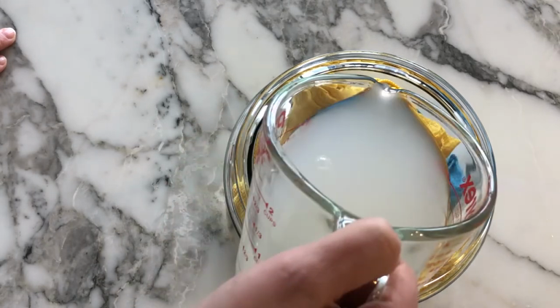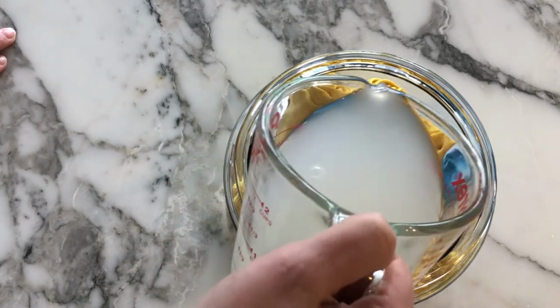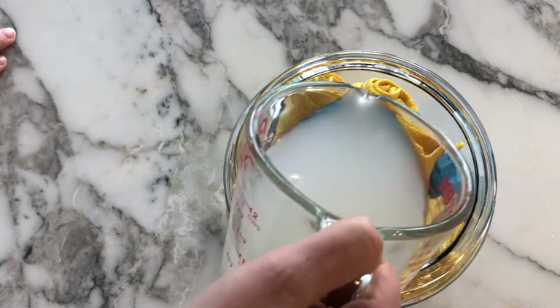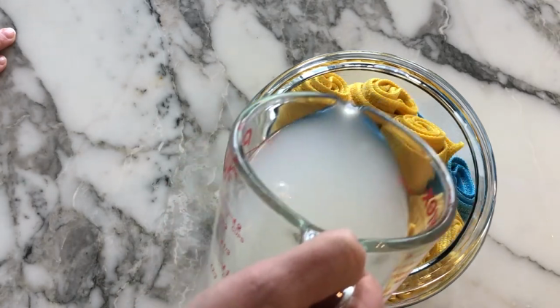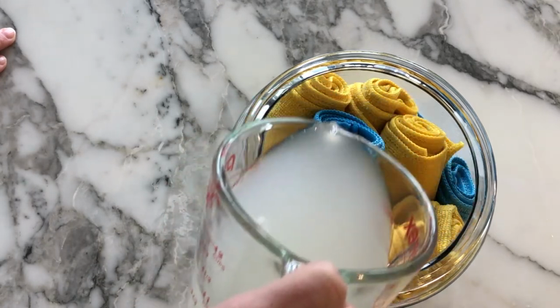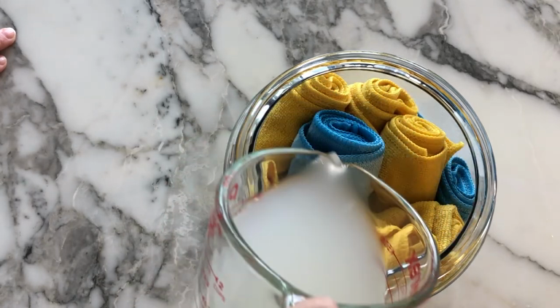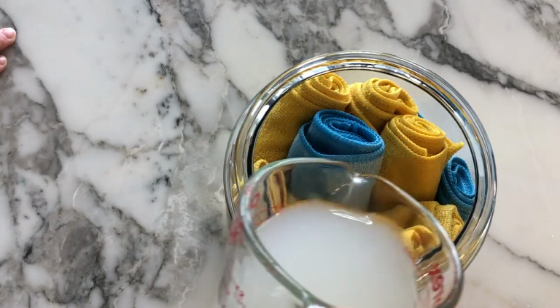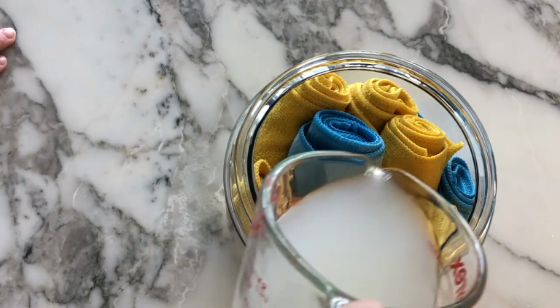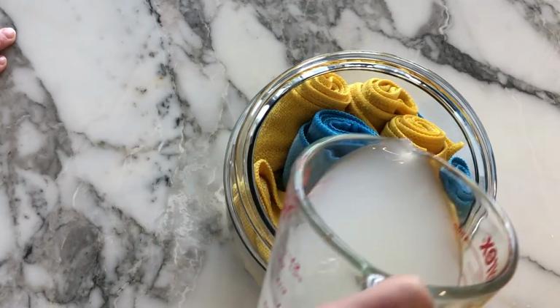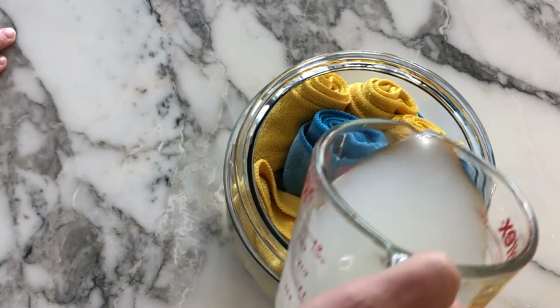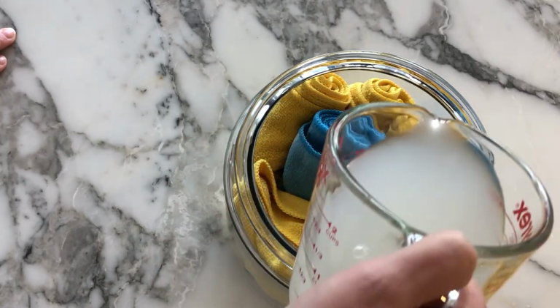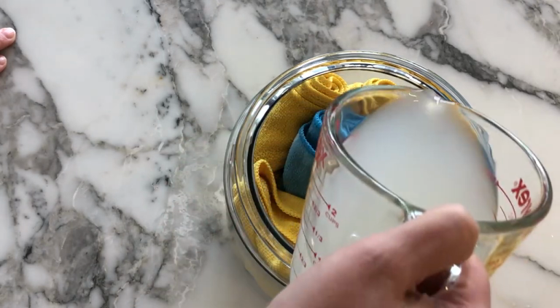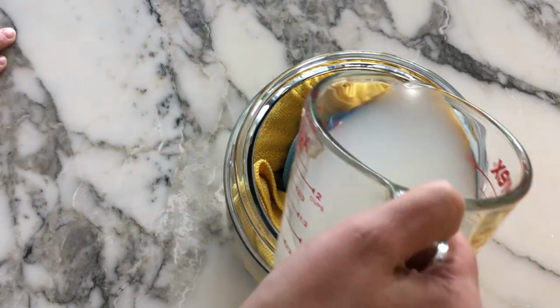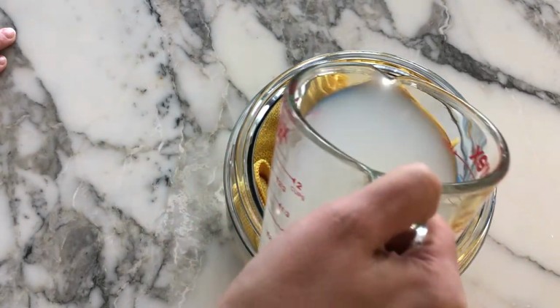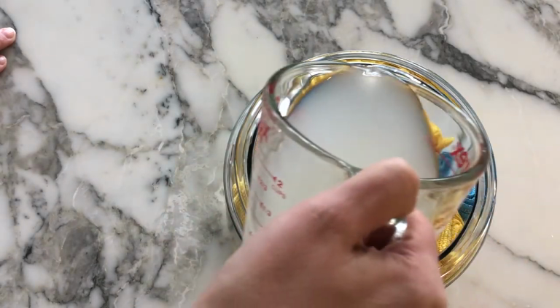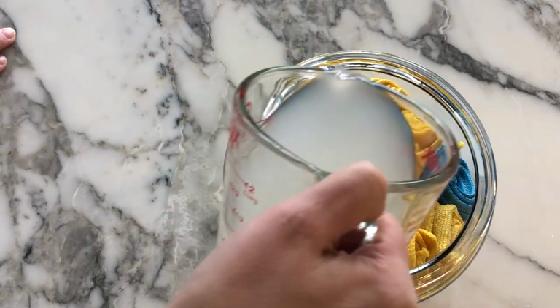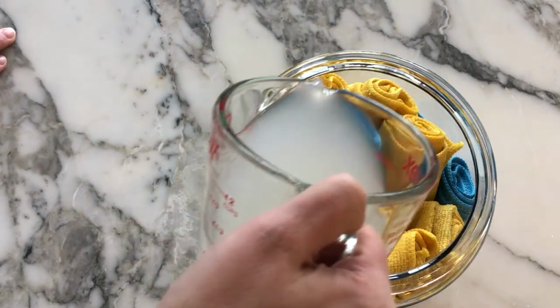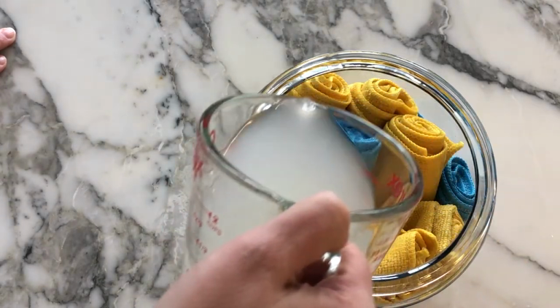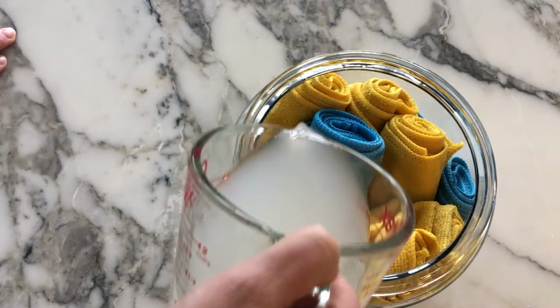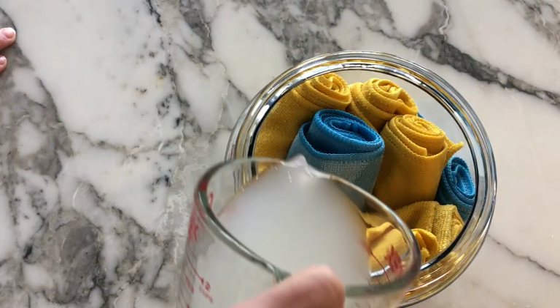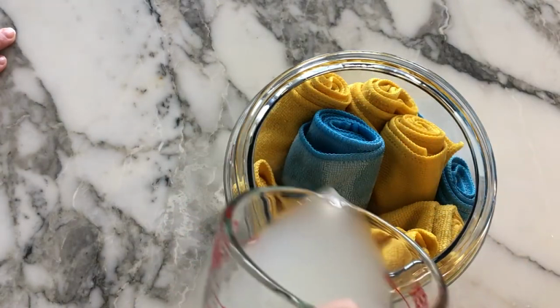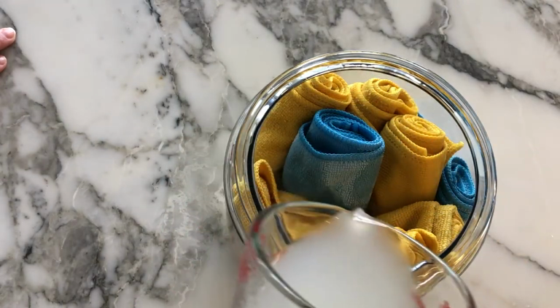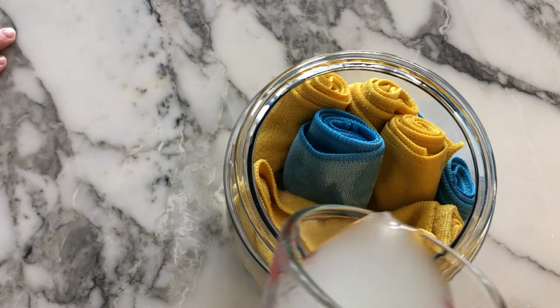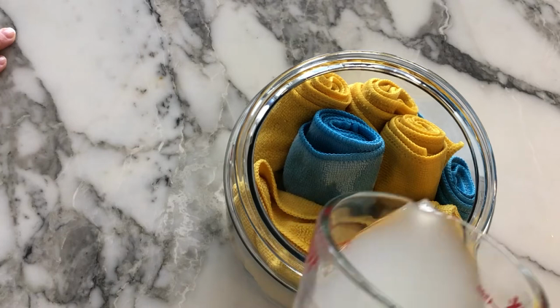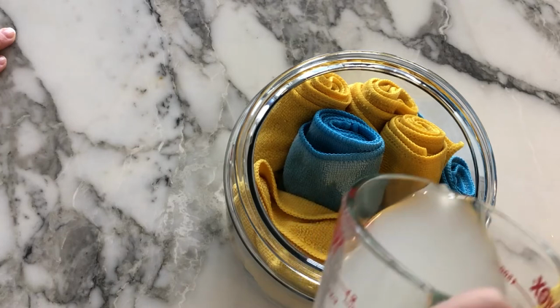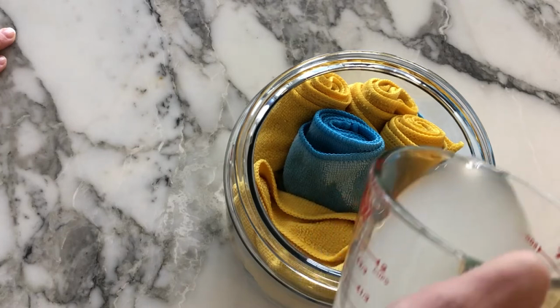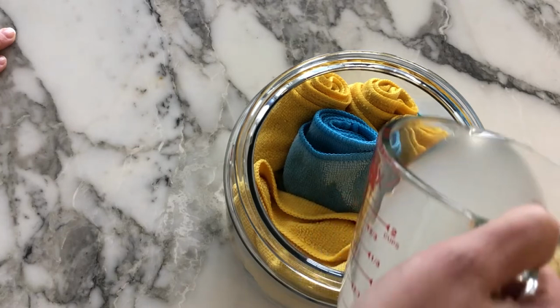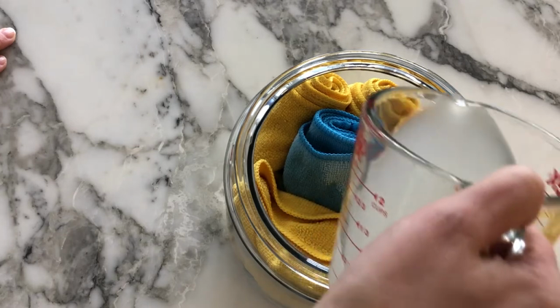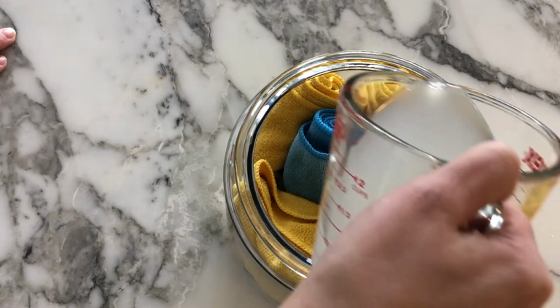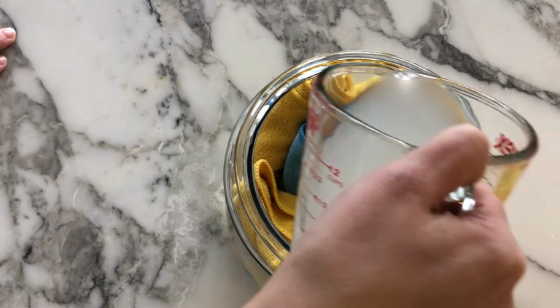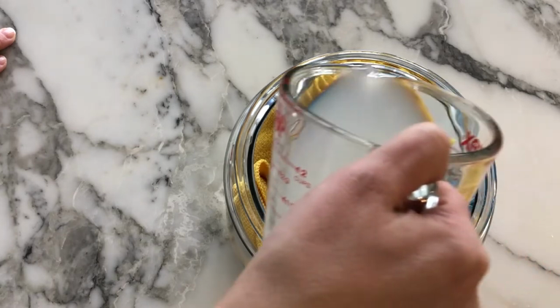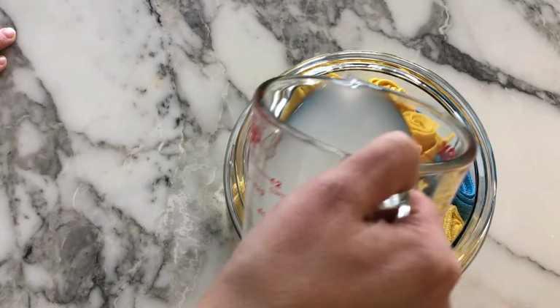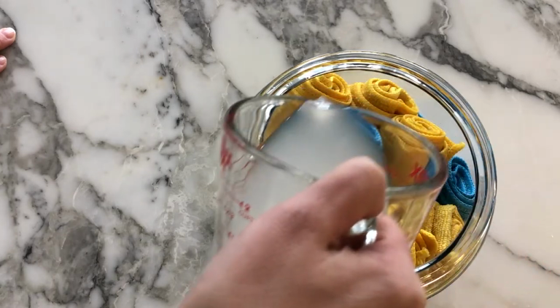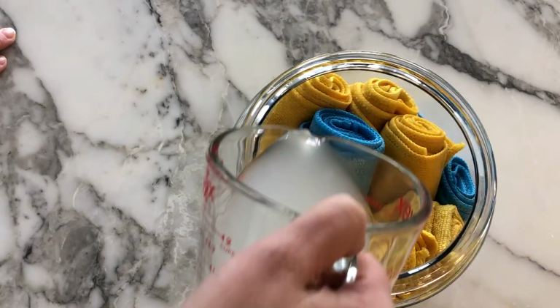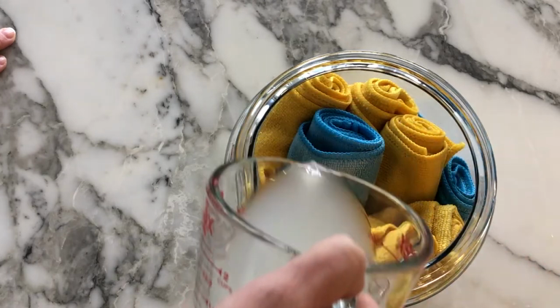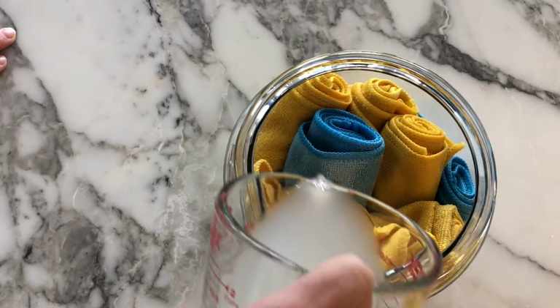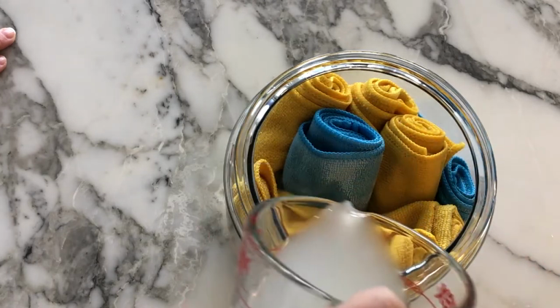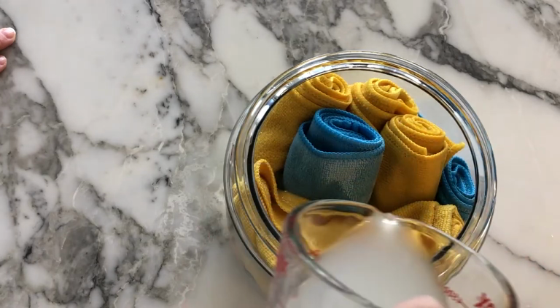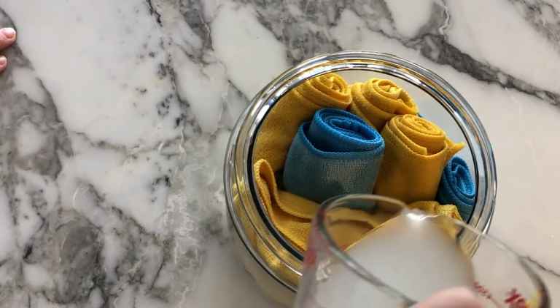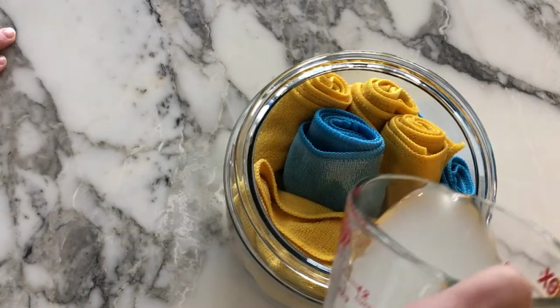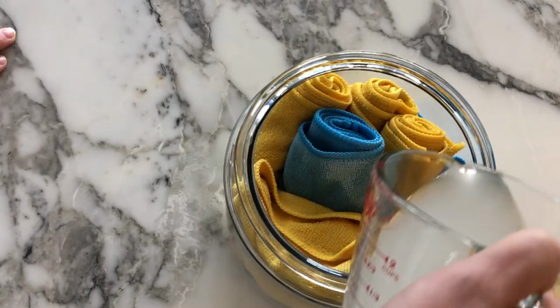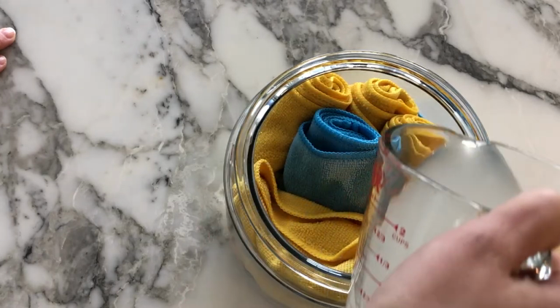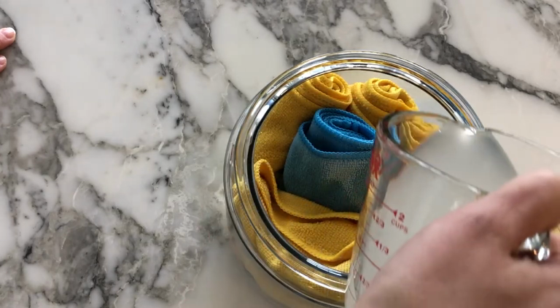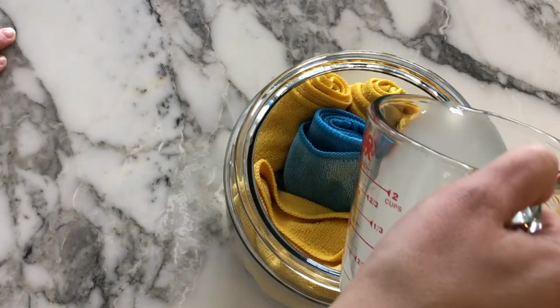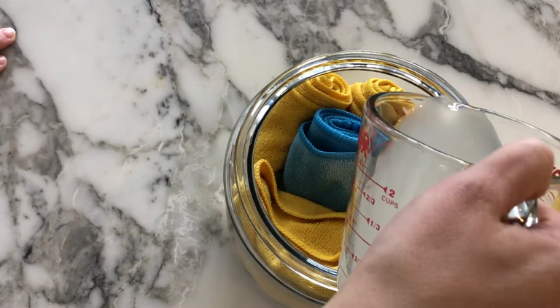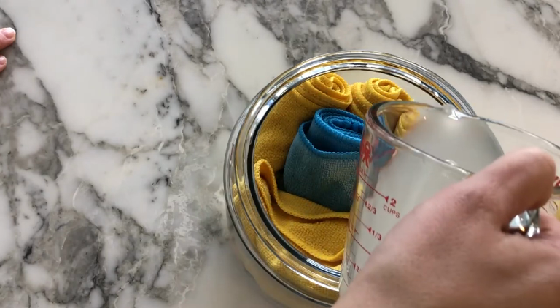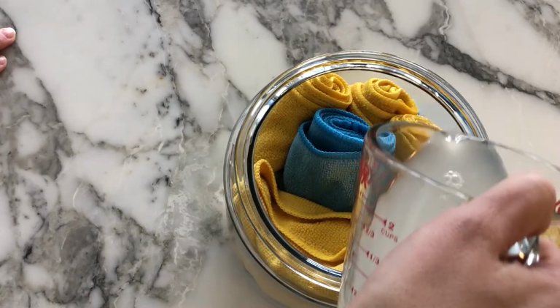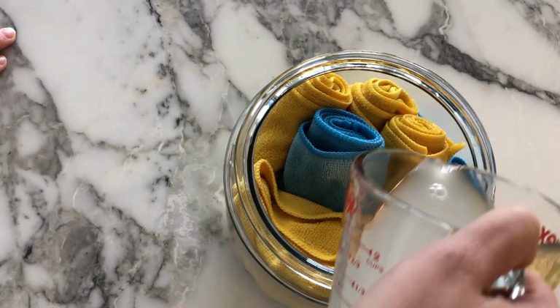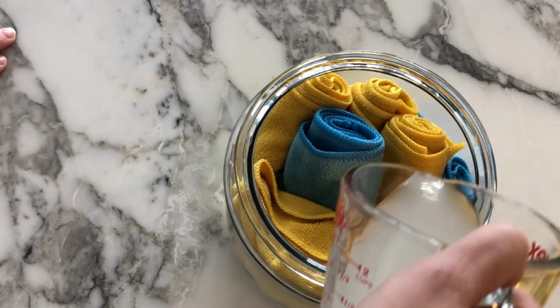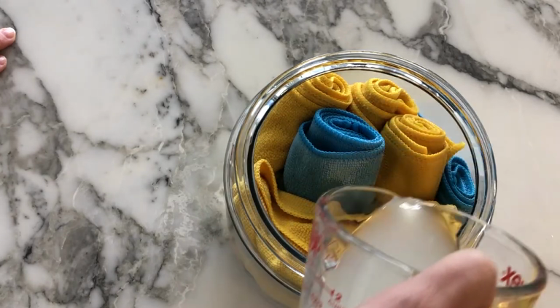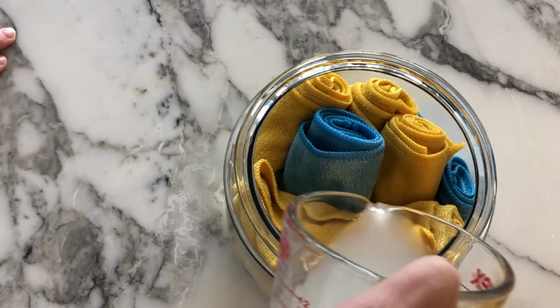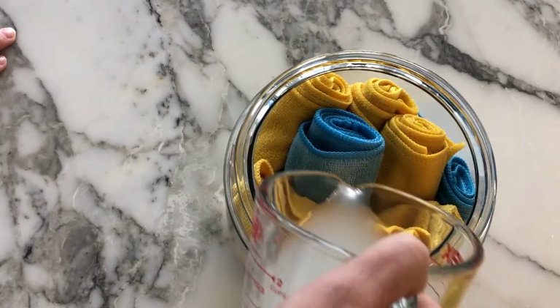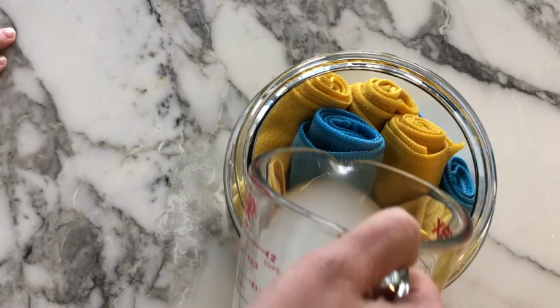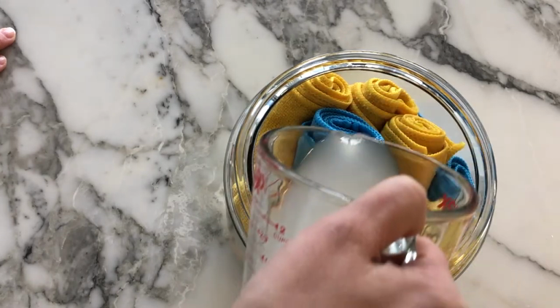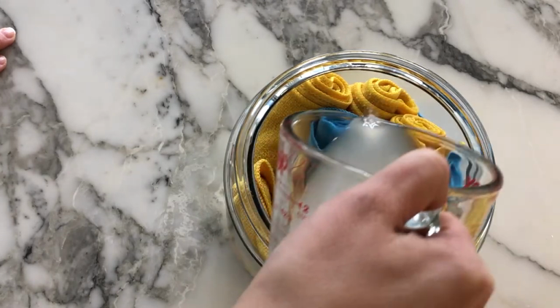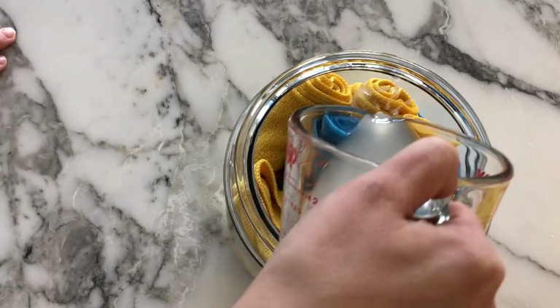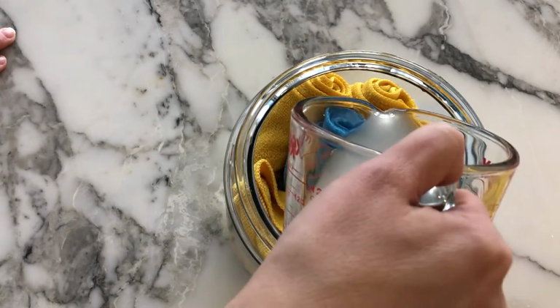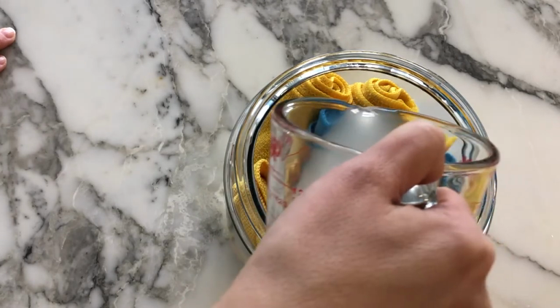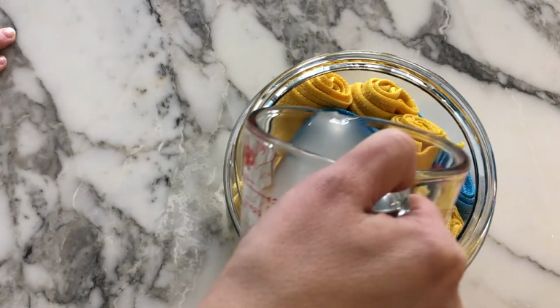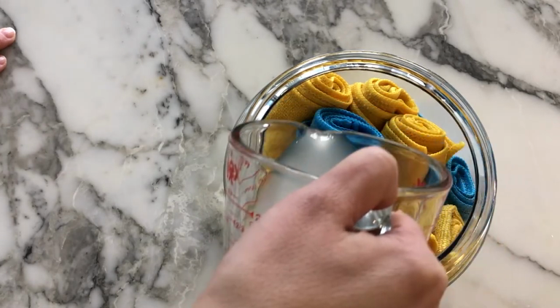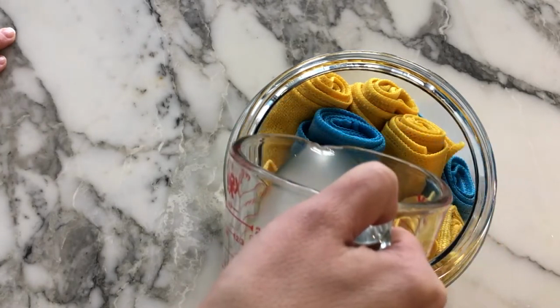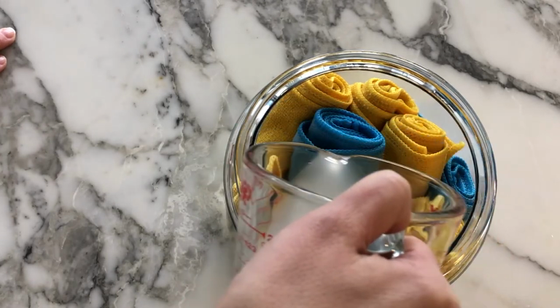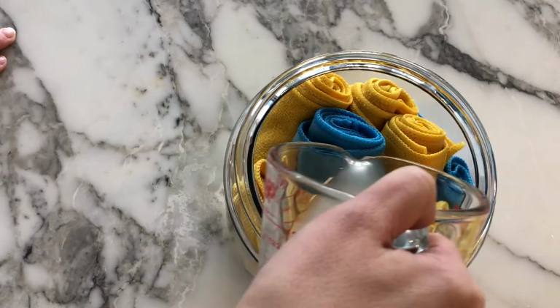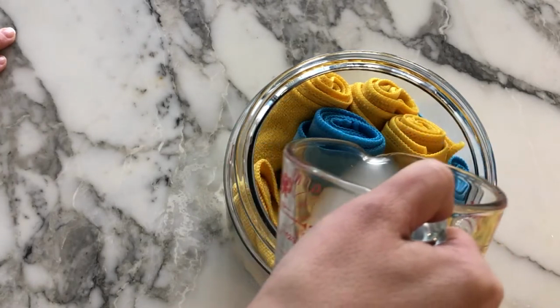If you're using a larger container you might need to double this batch. You can just adjust according to your container.